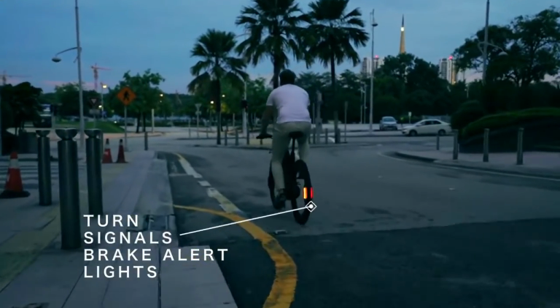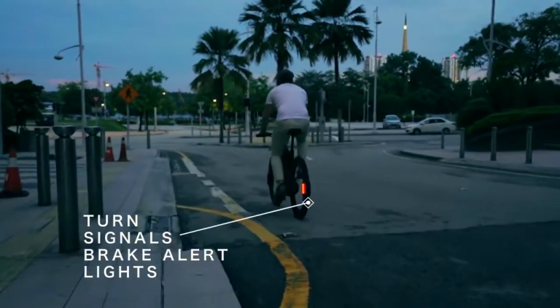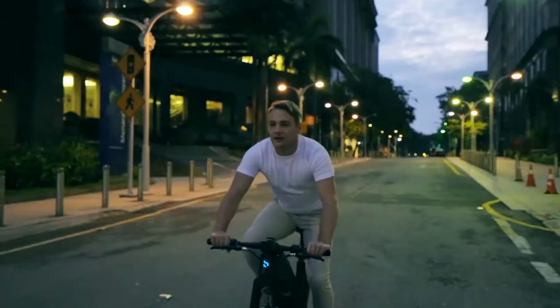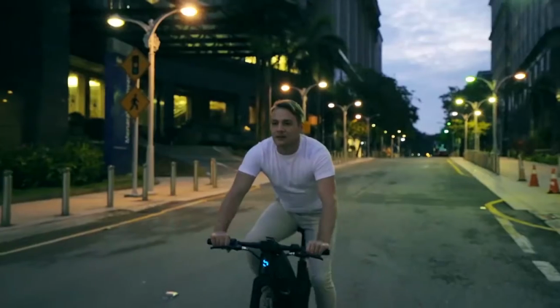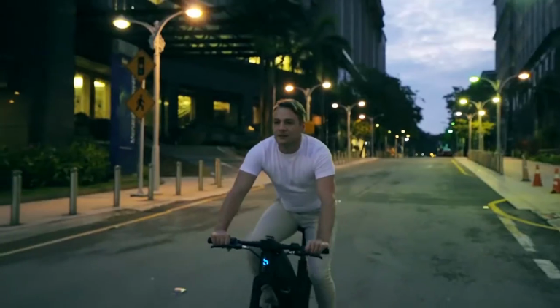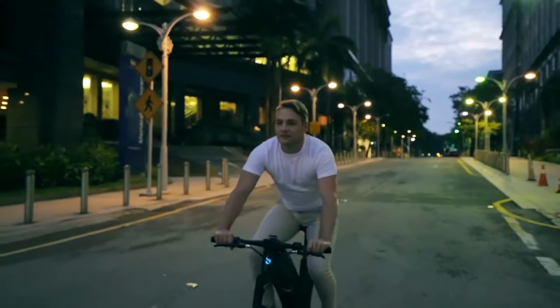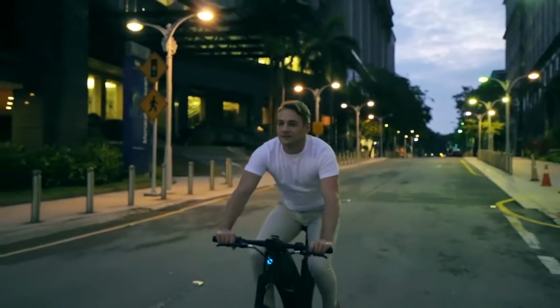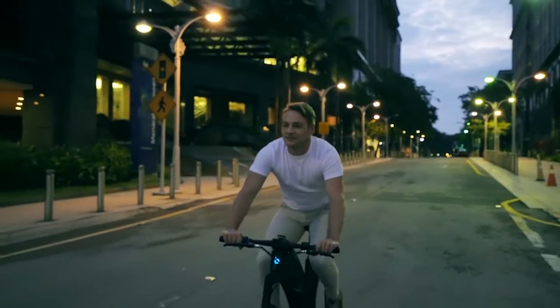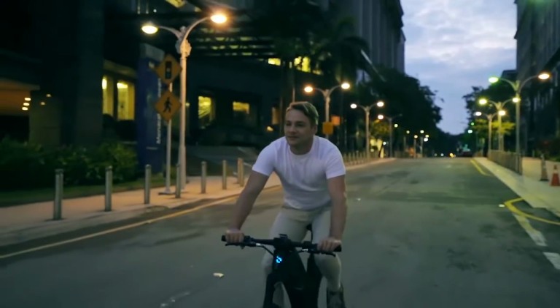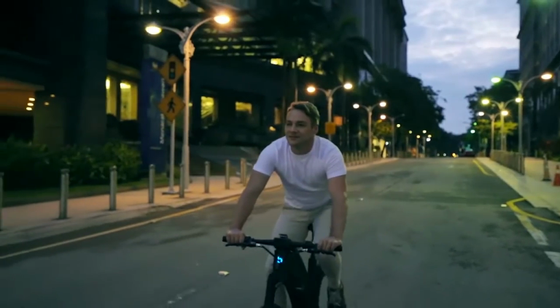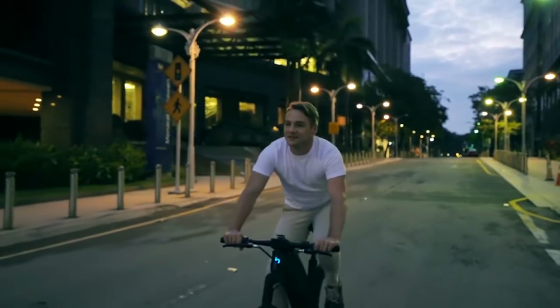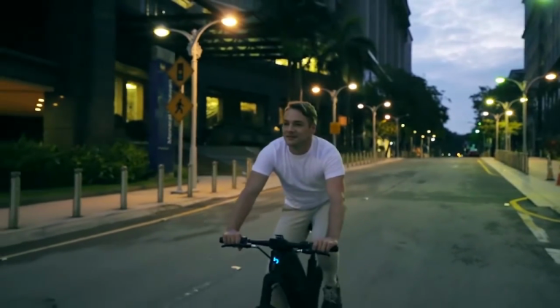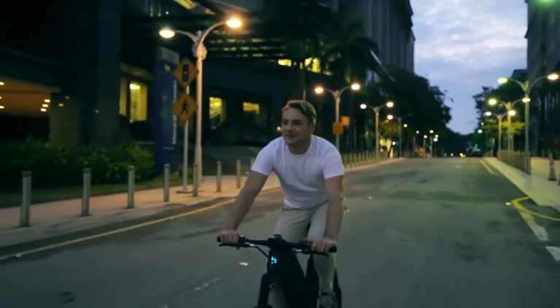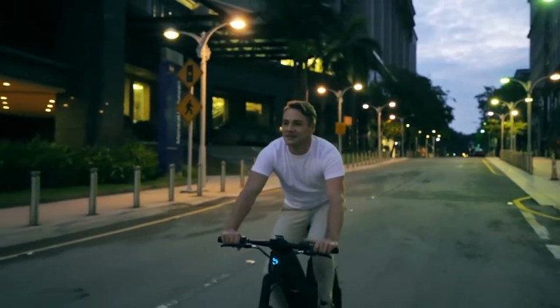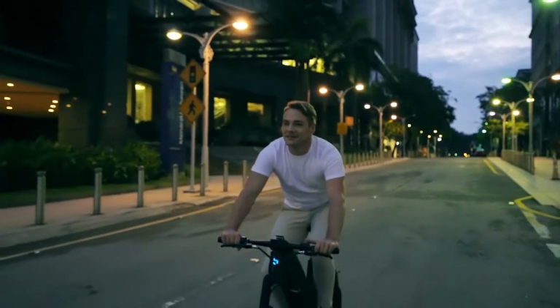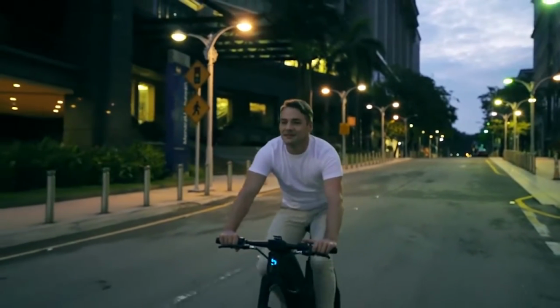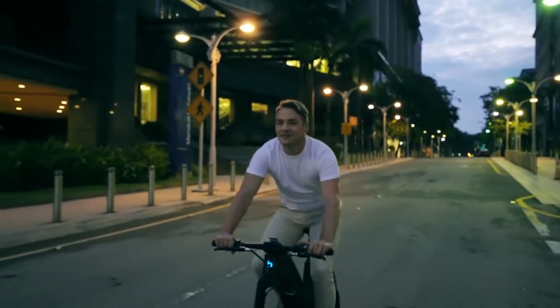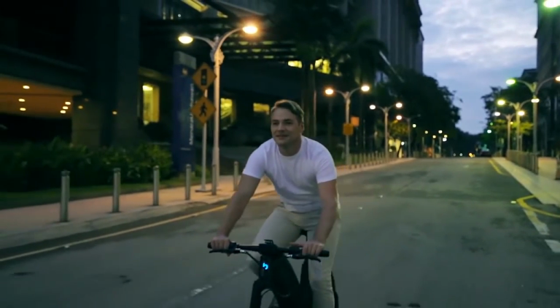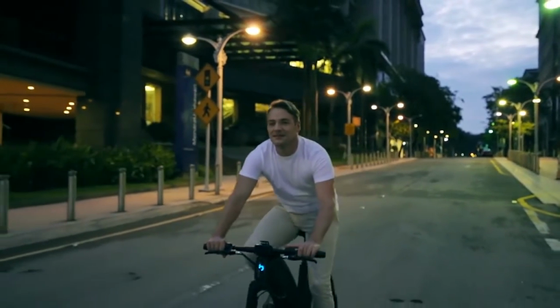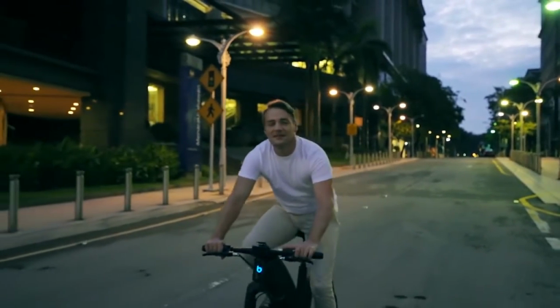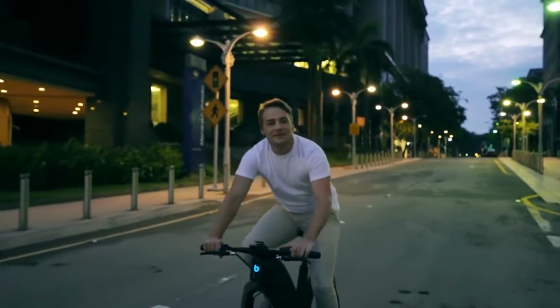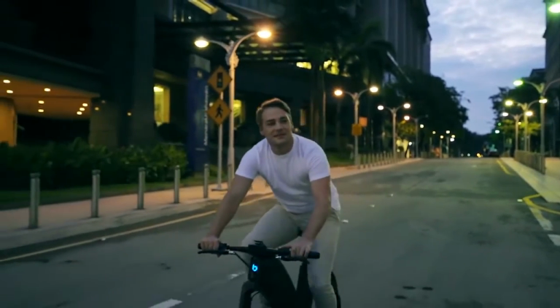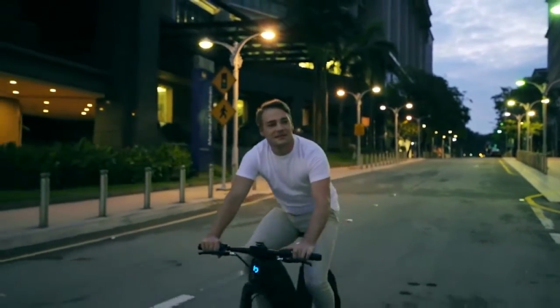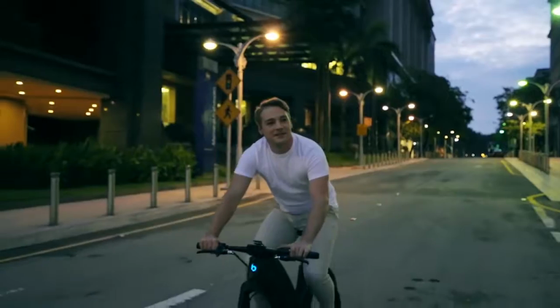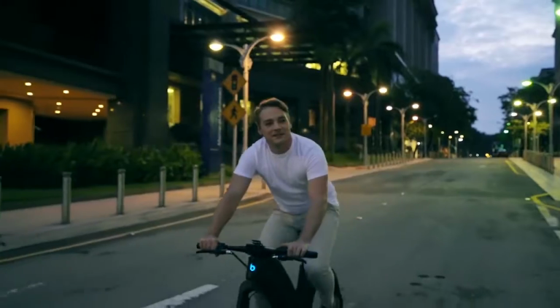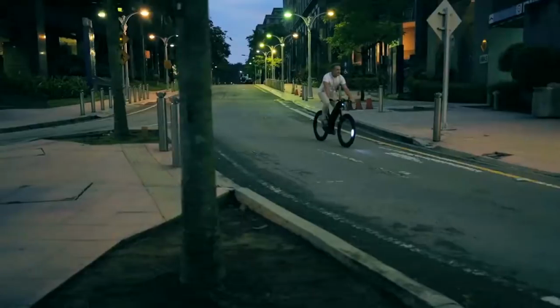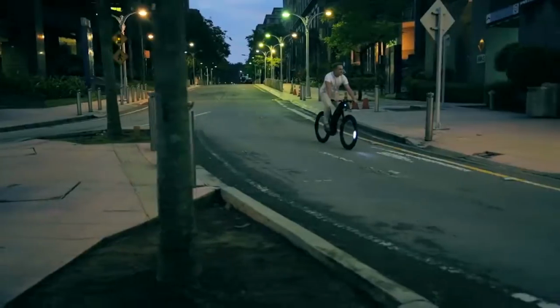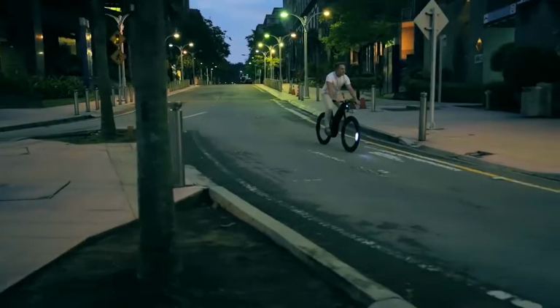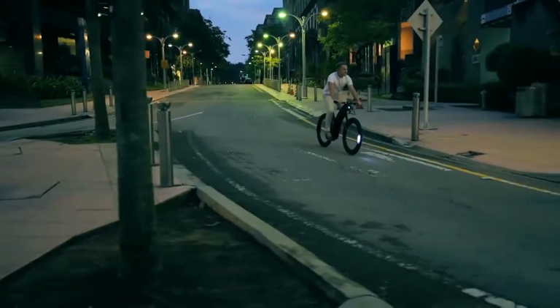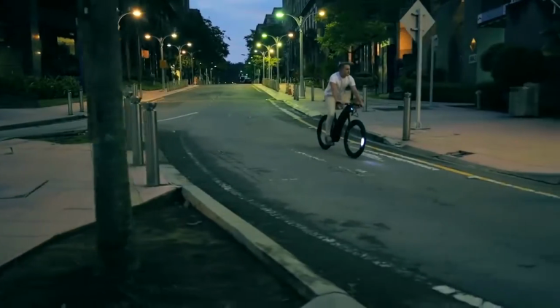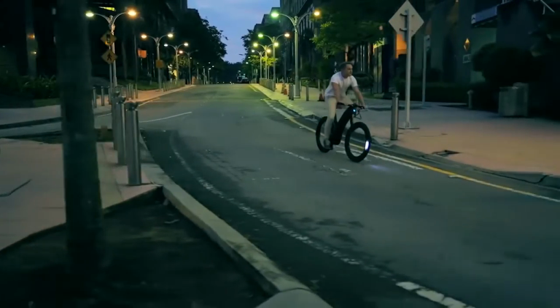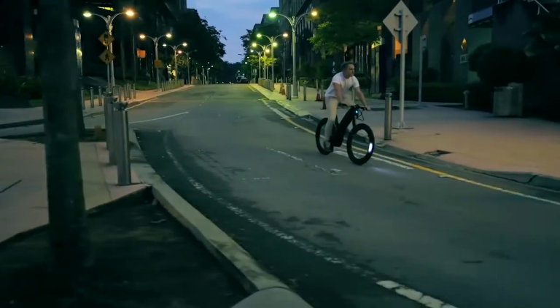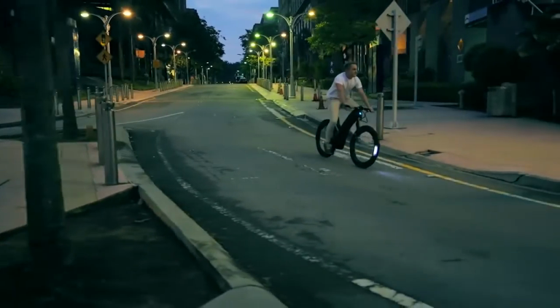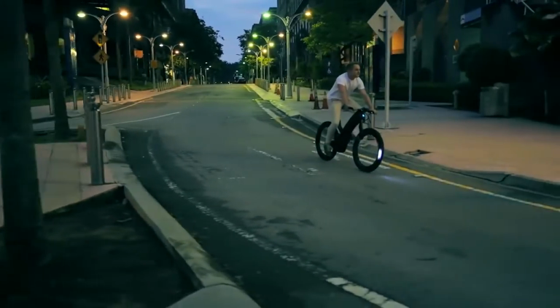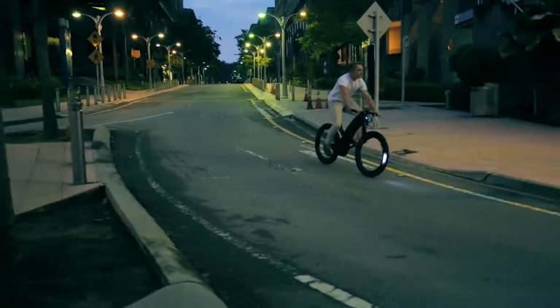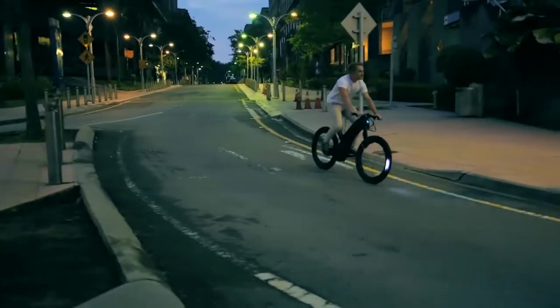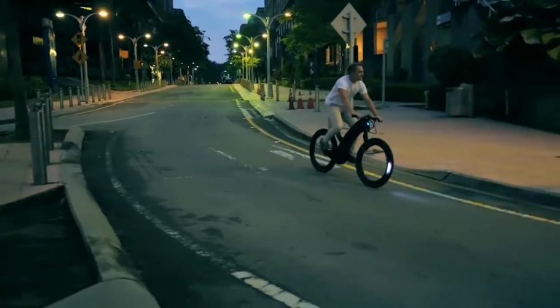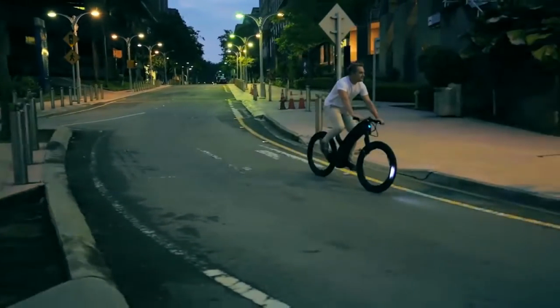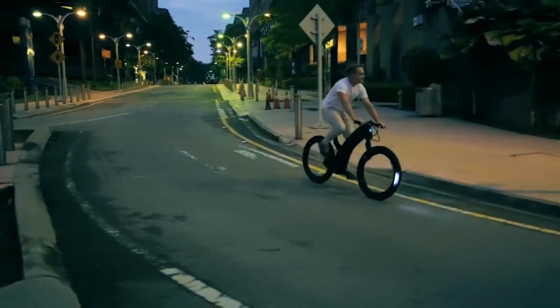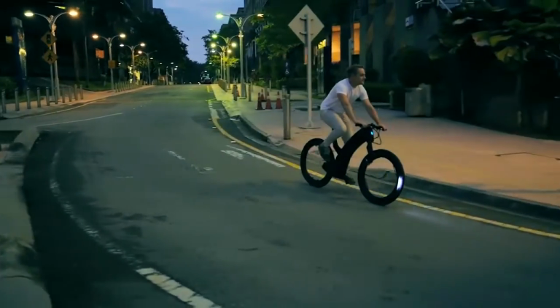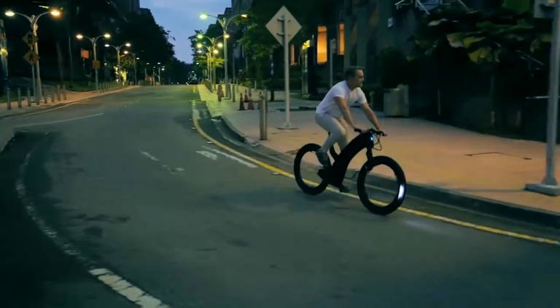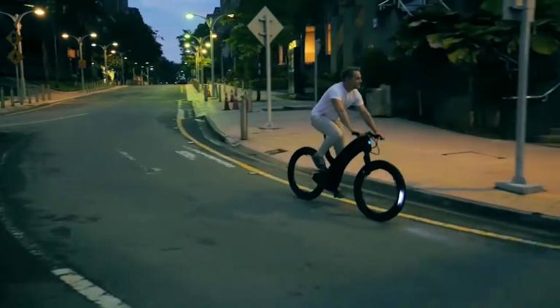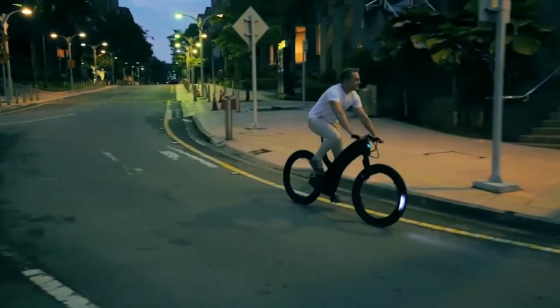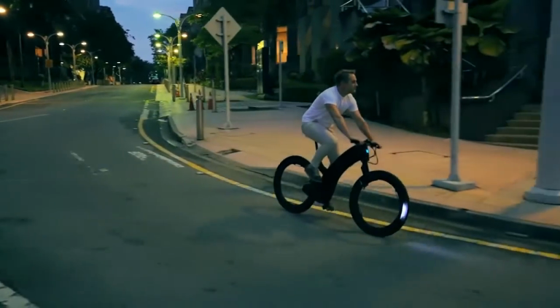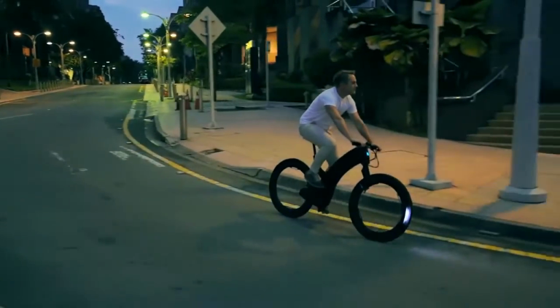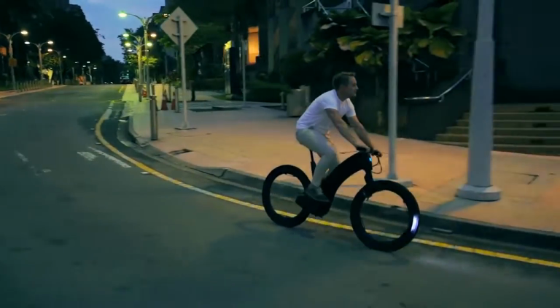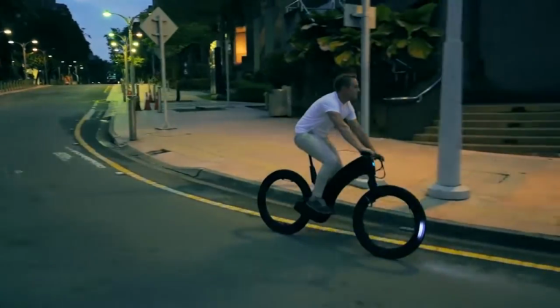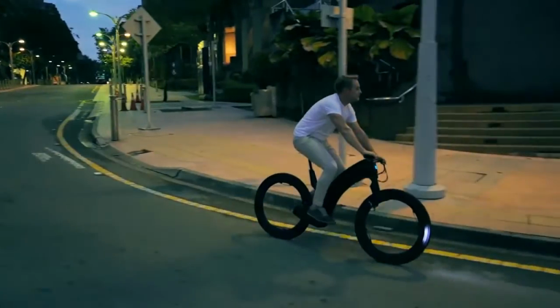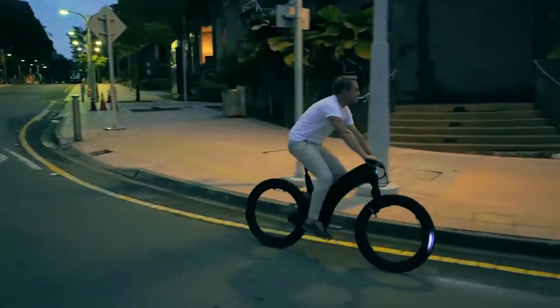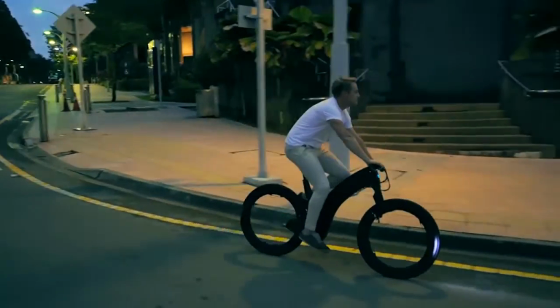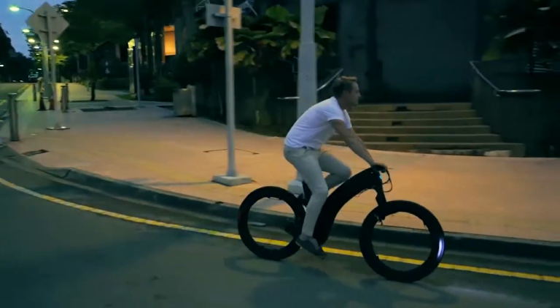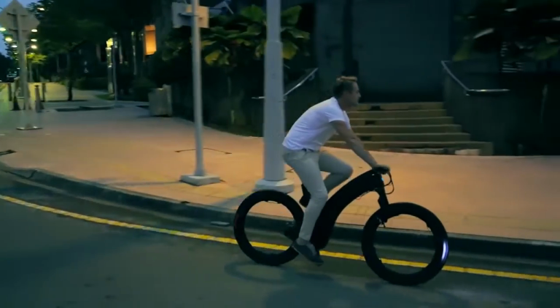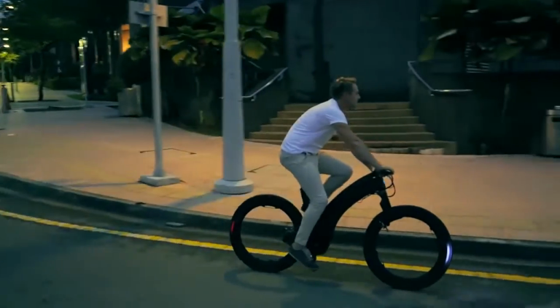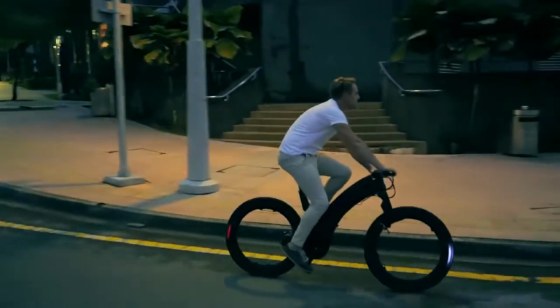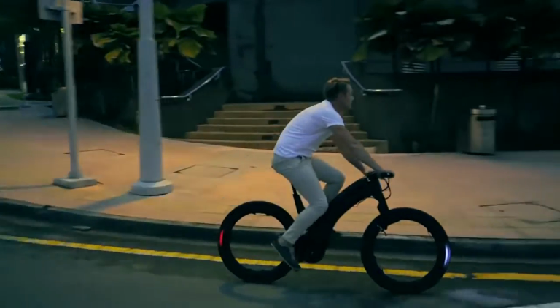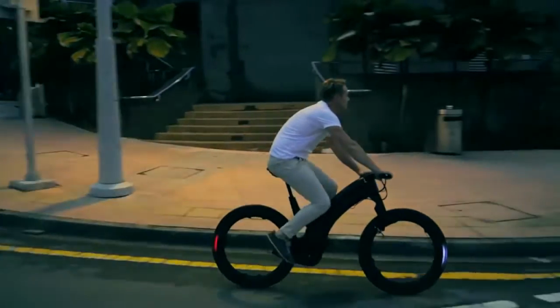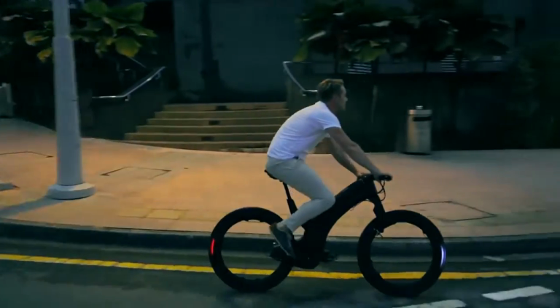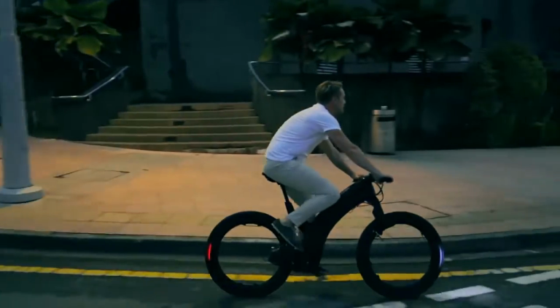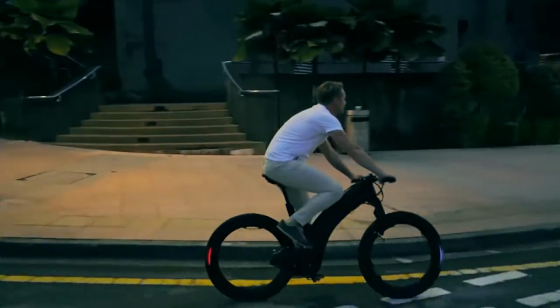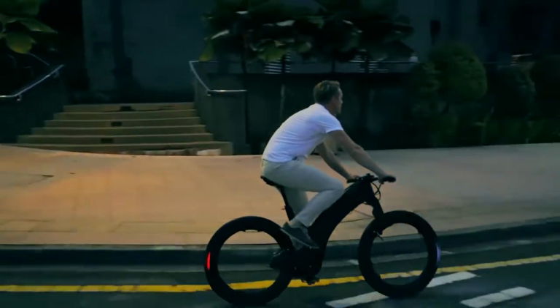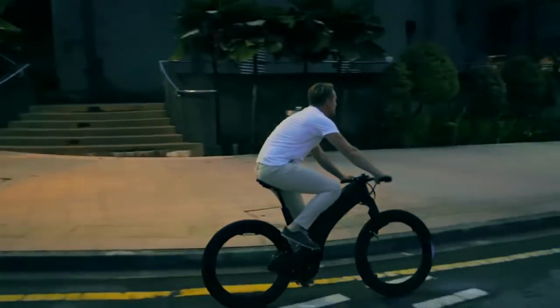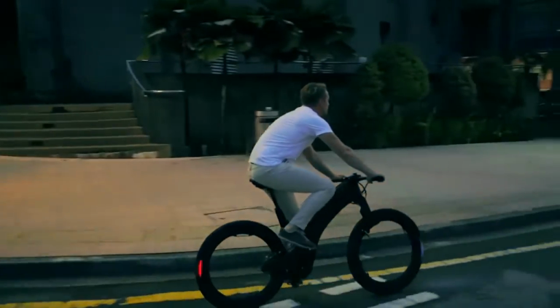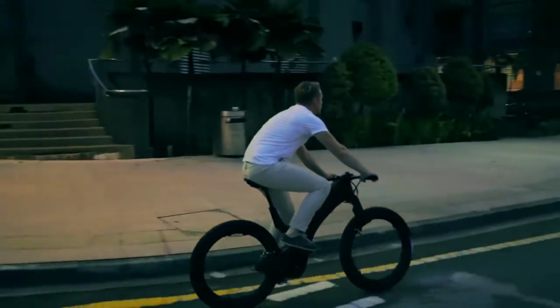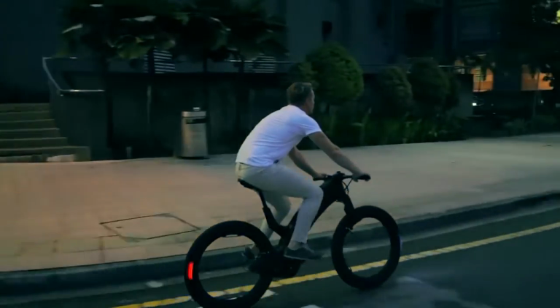Commute in style with Revo — the hubless e-bike that's wonderfully engineered to make every ride exceptional.